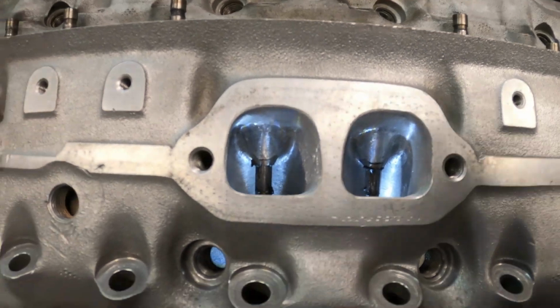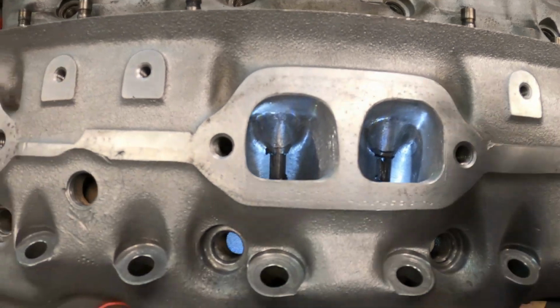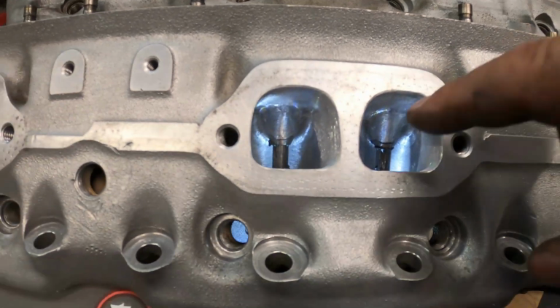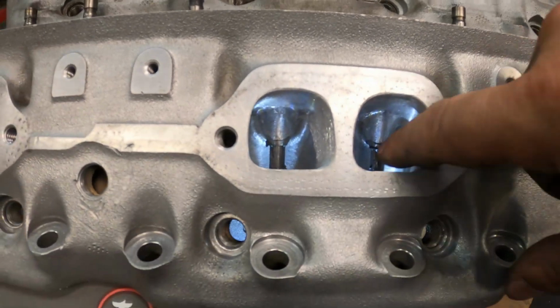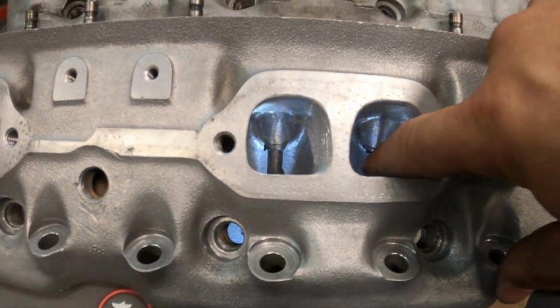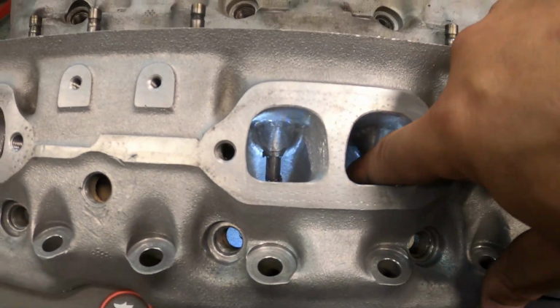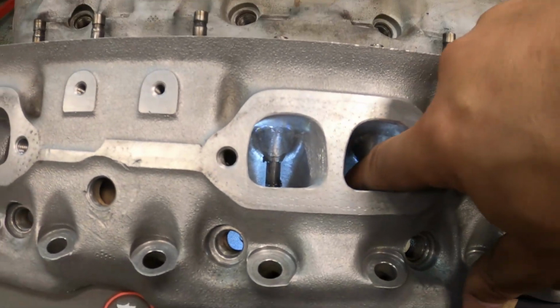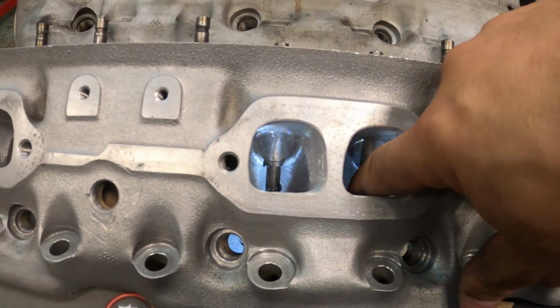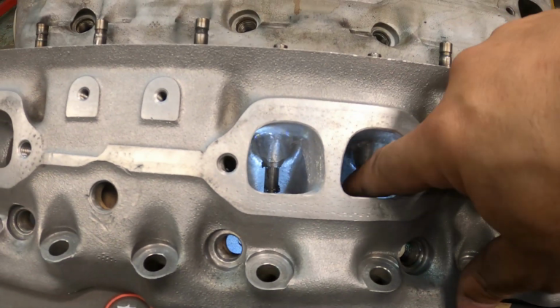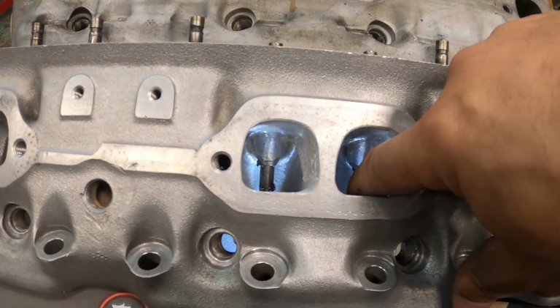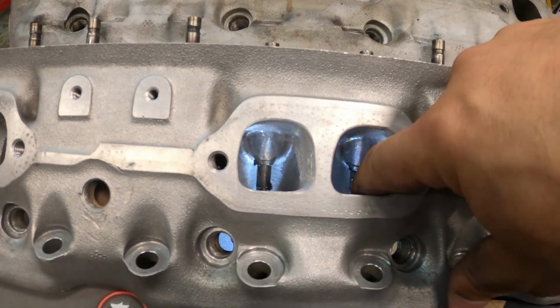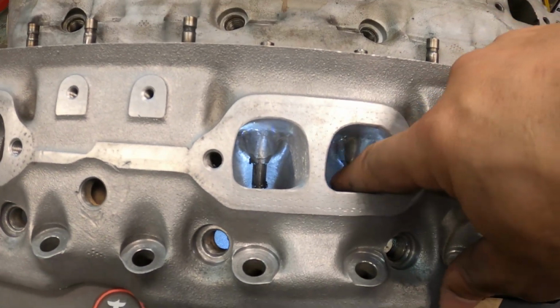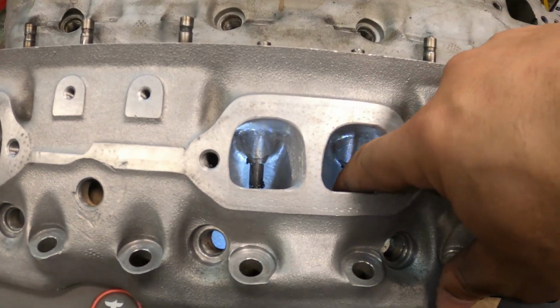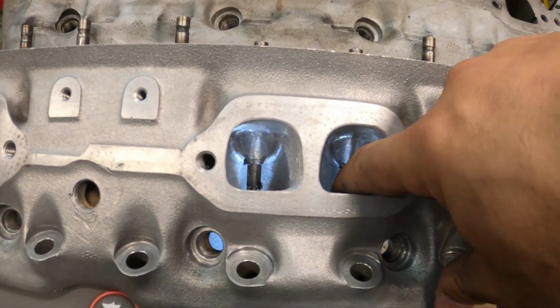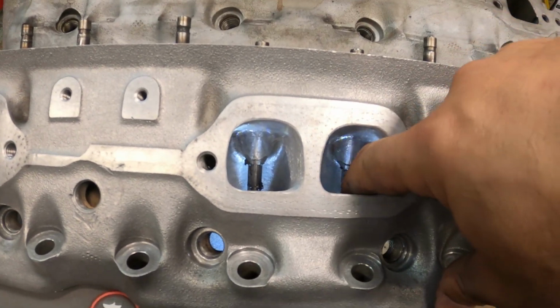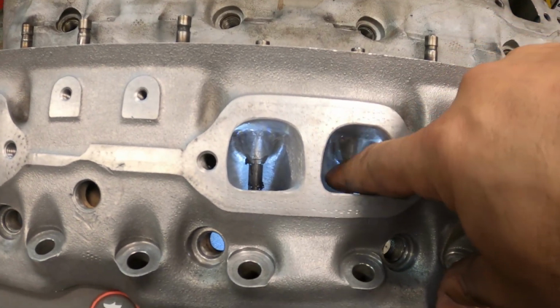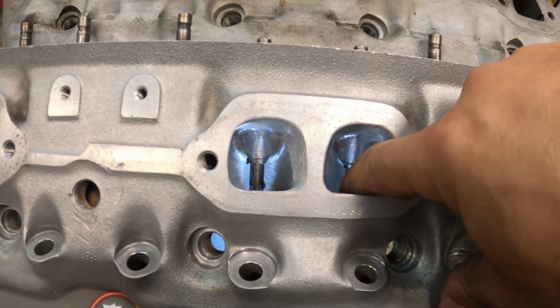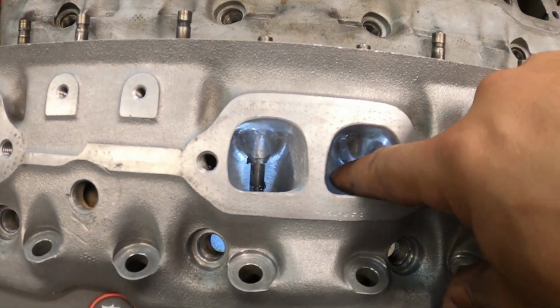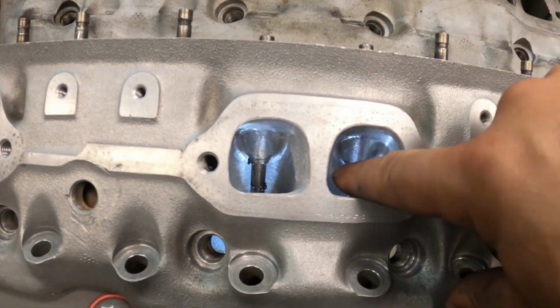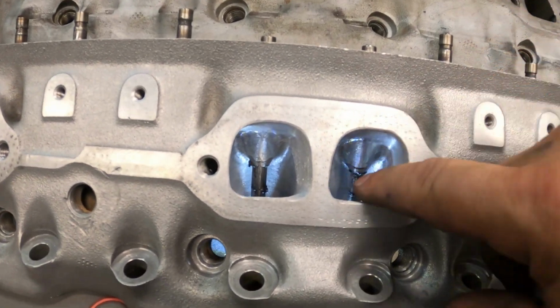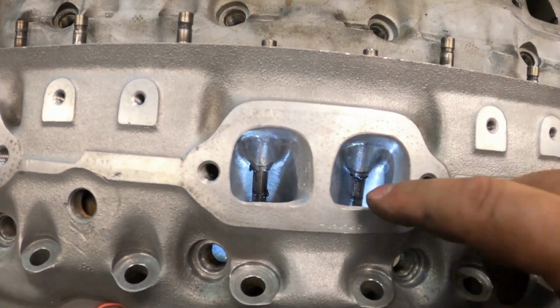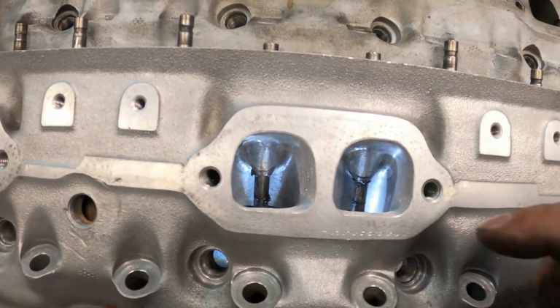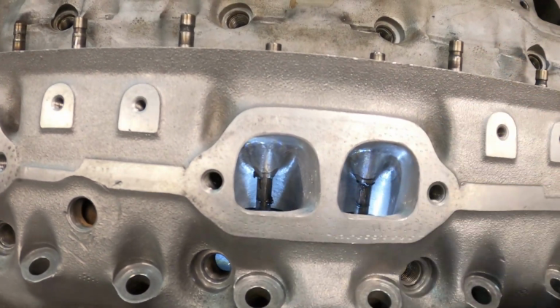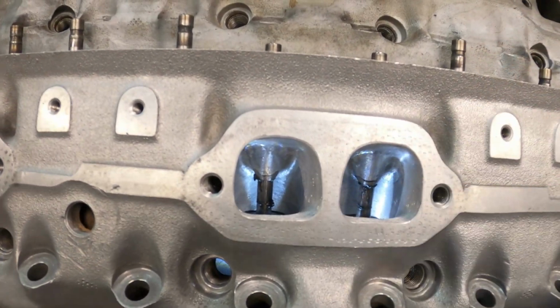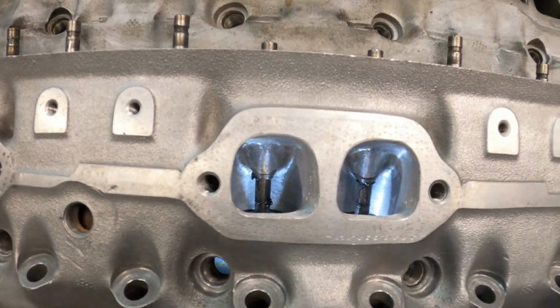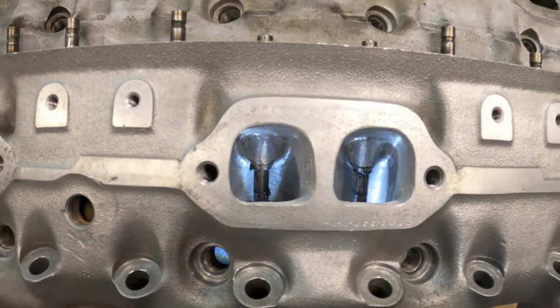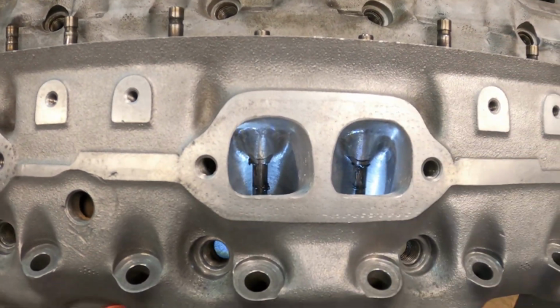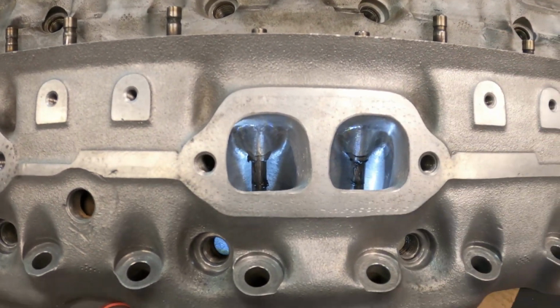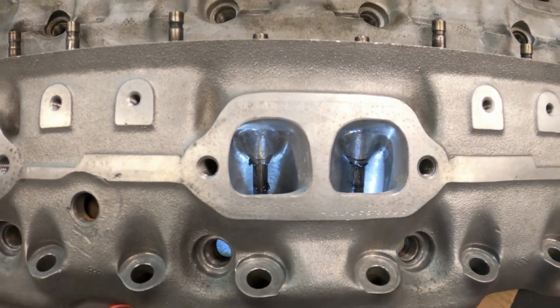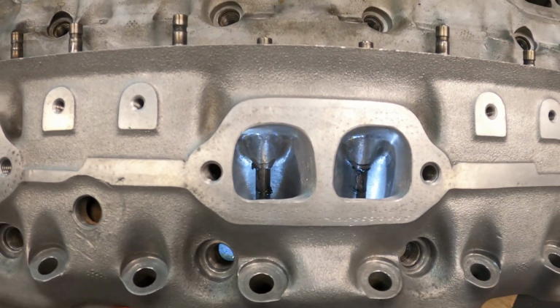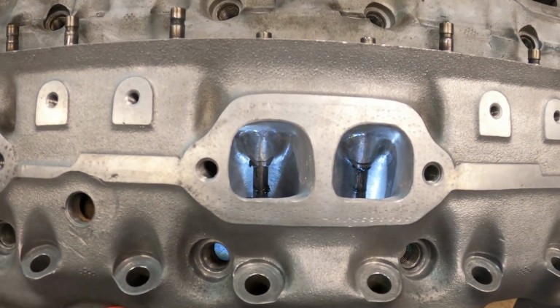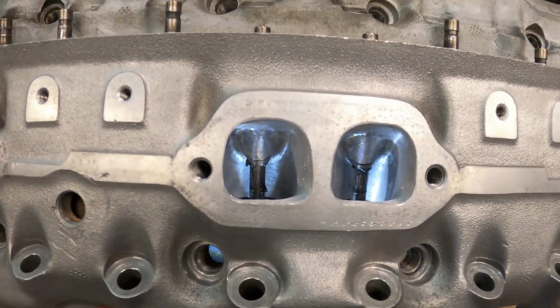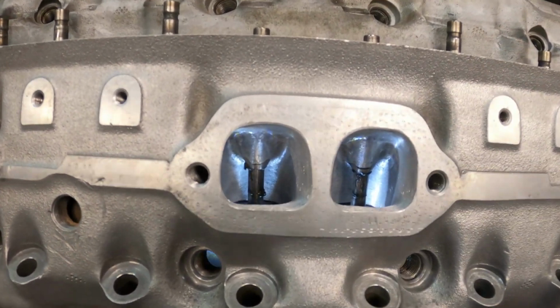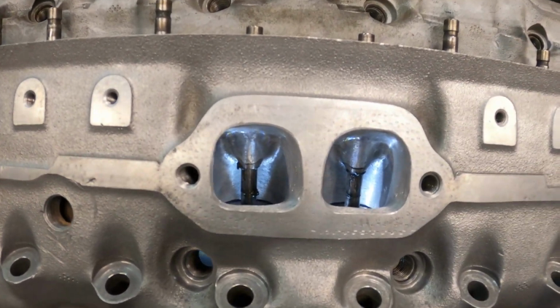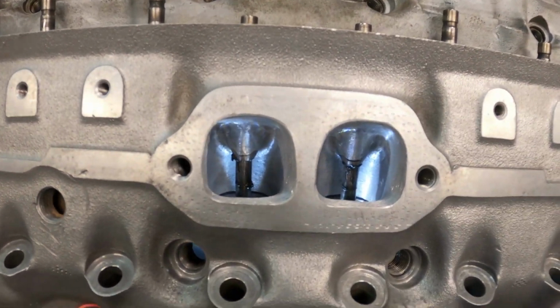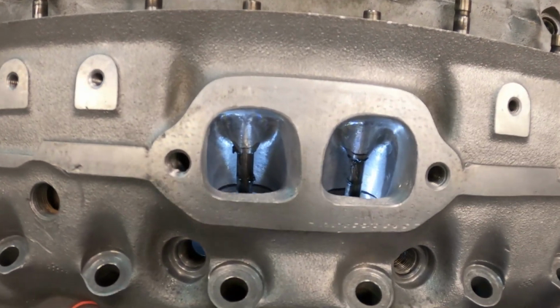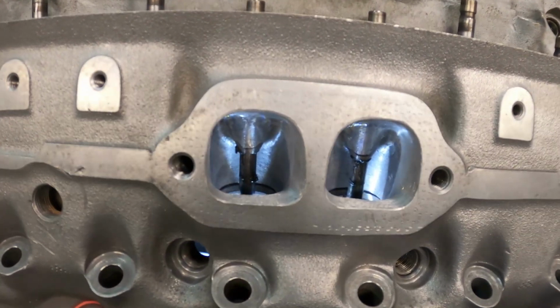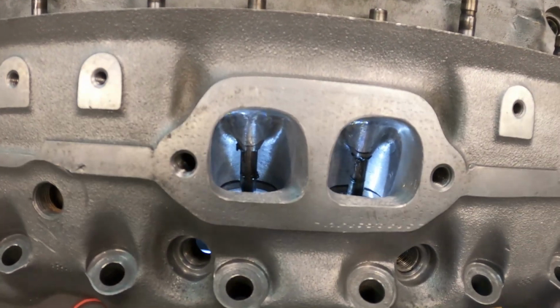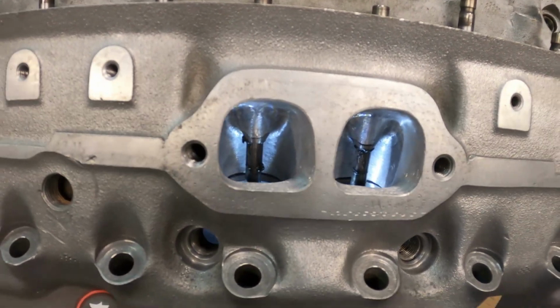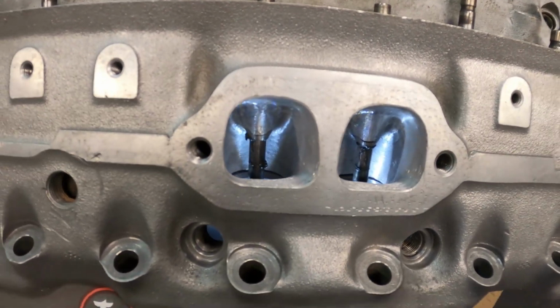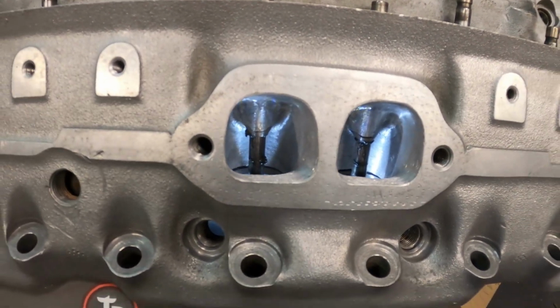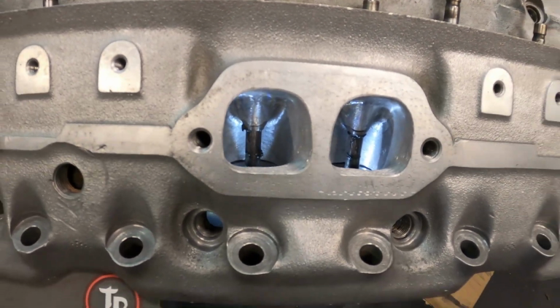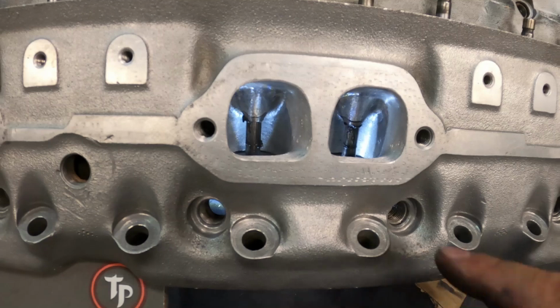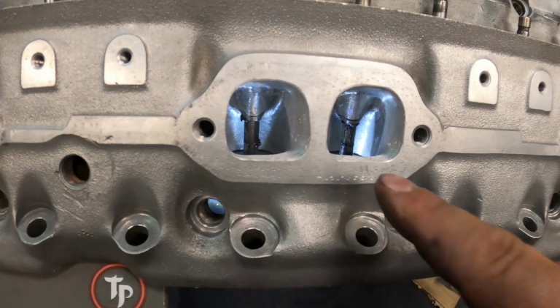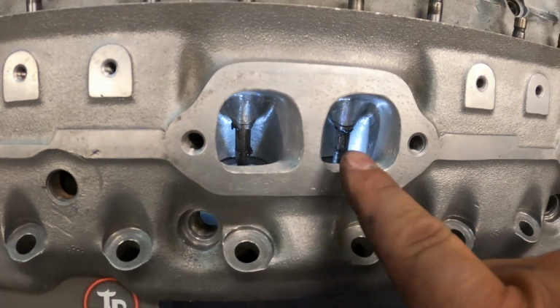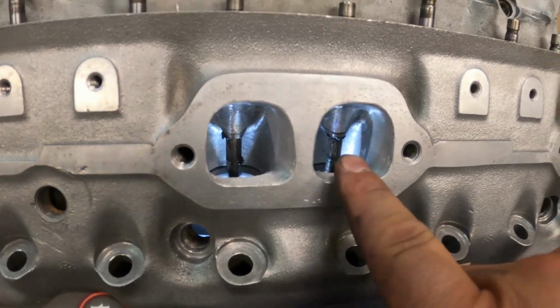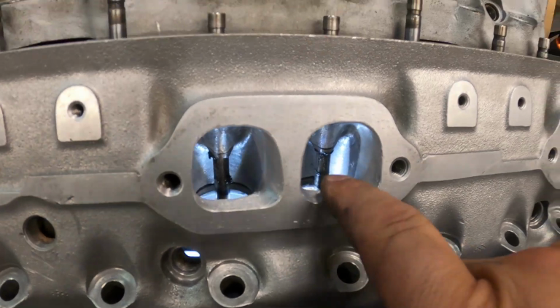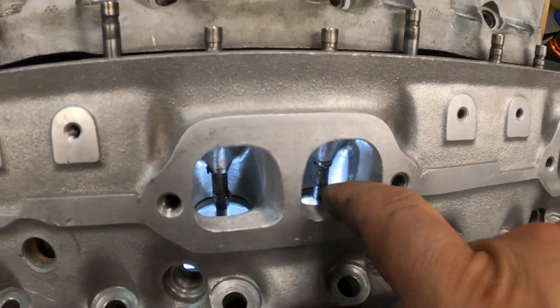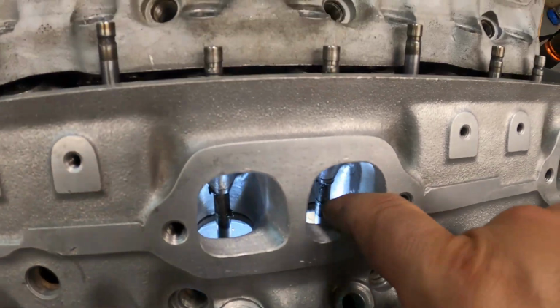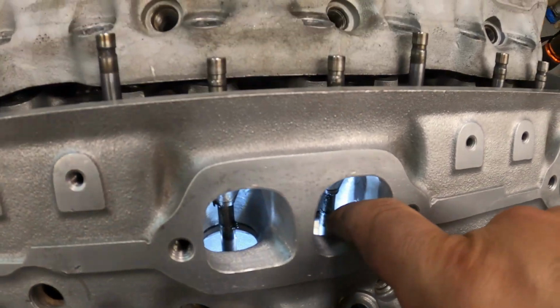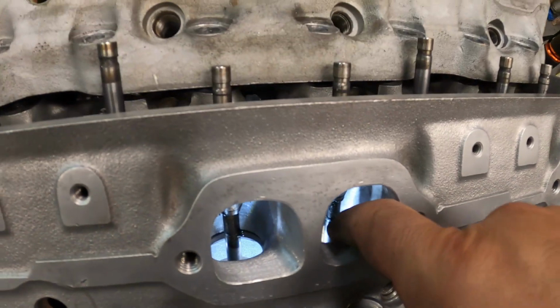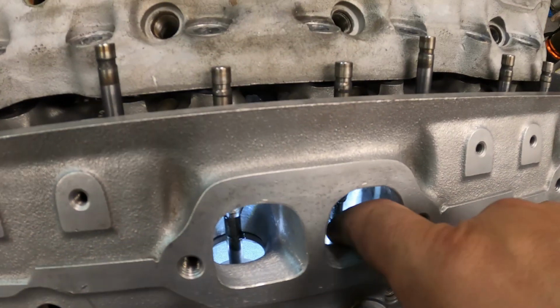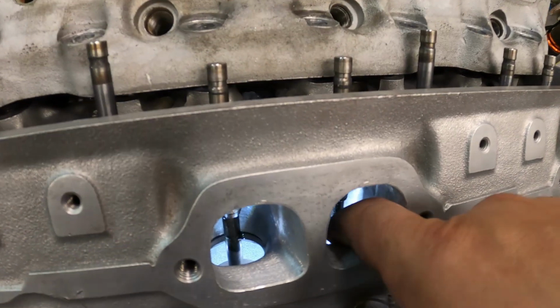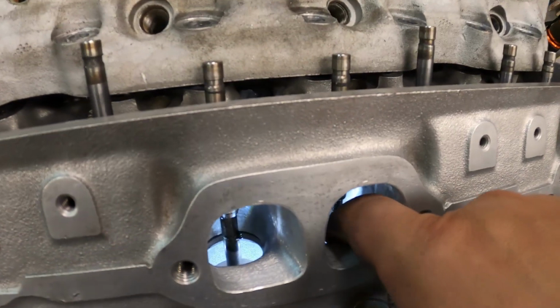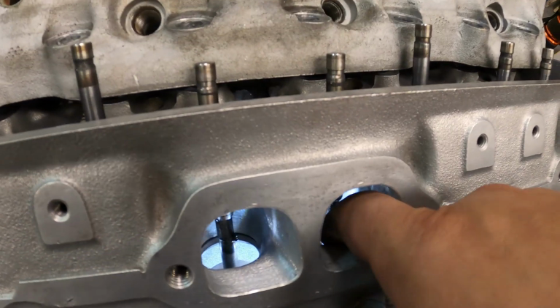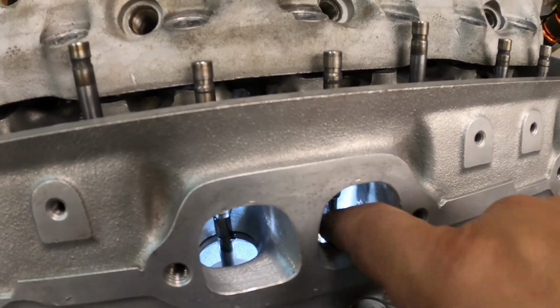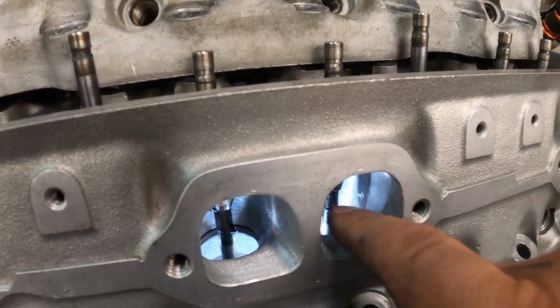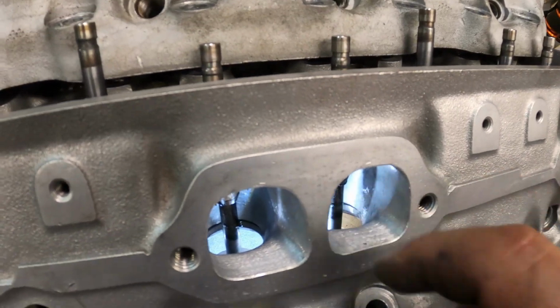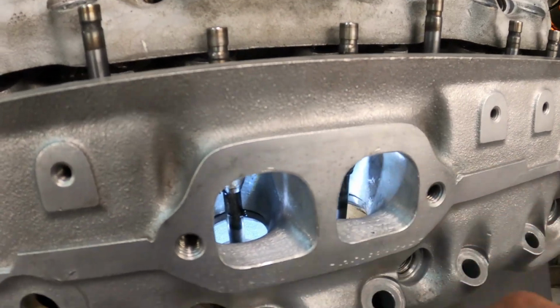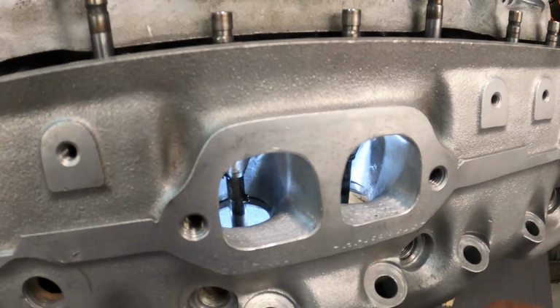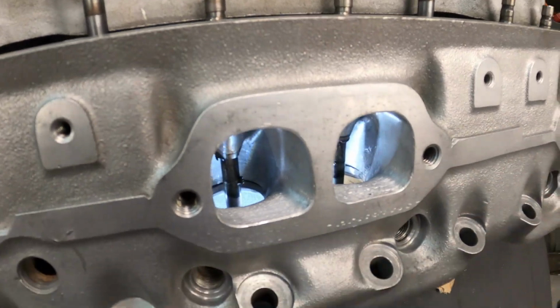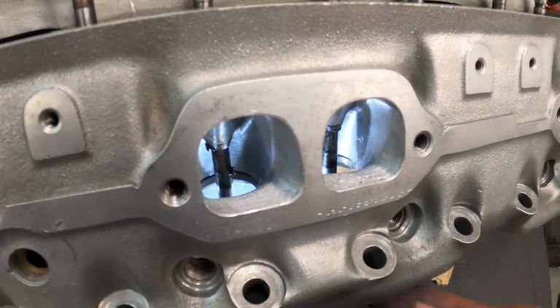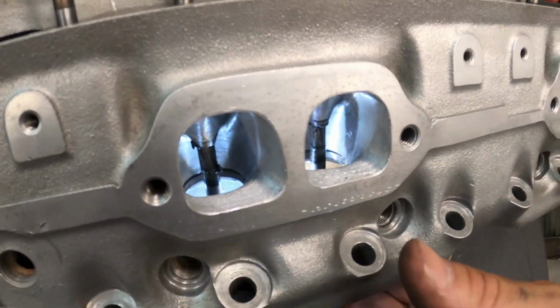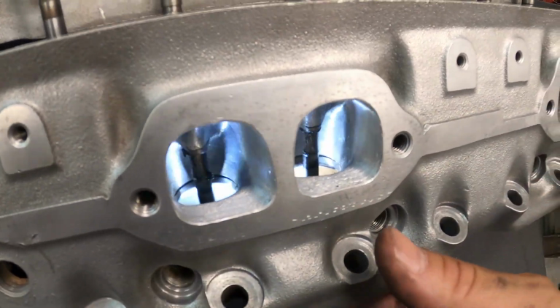This is all moly grease from when he assembled the heads — it's nothing major — but you can see the nice transition flow.